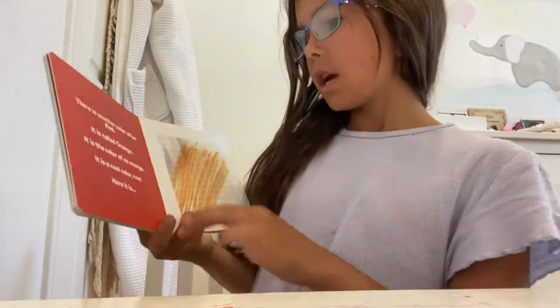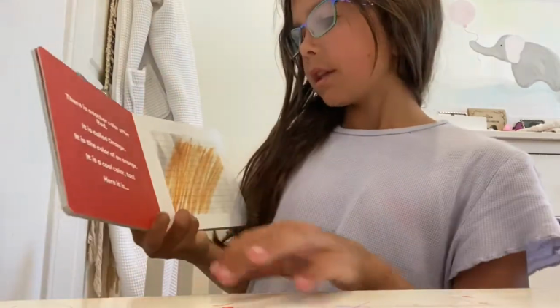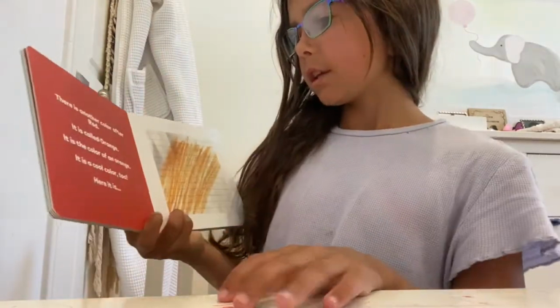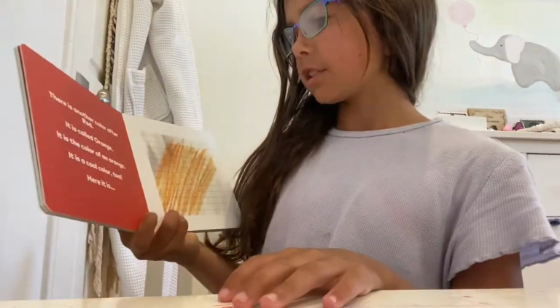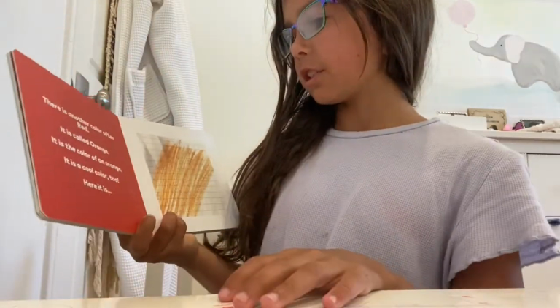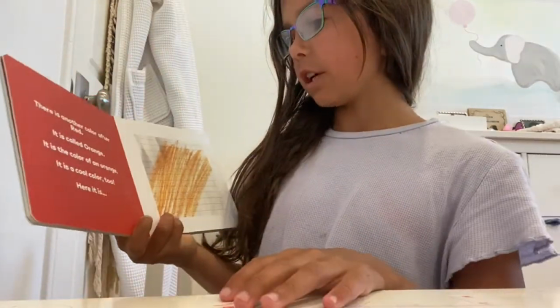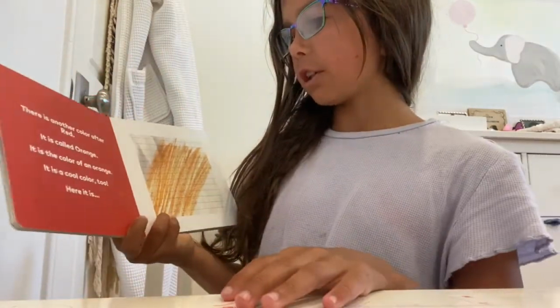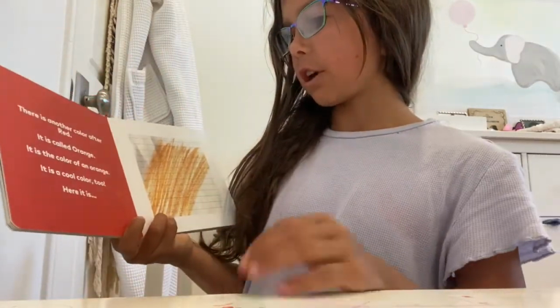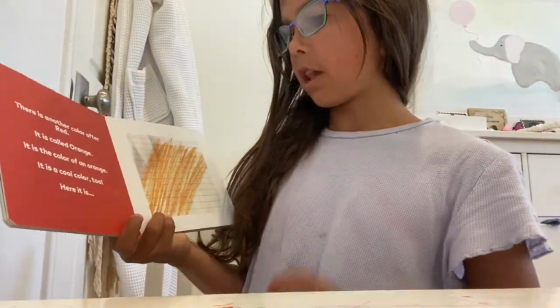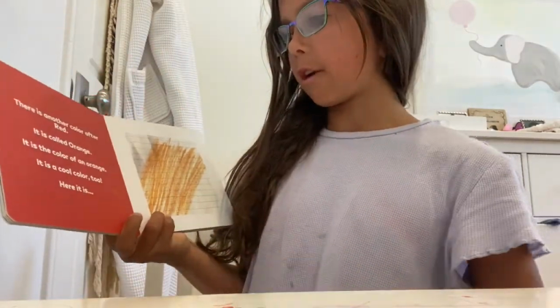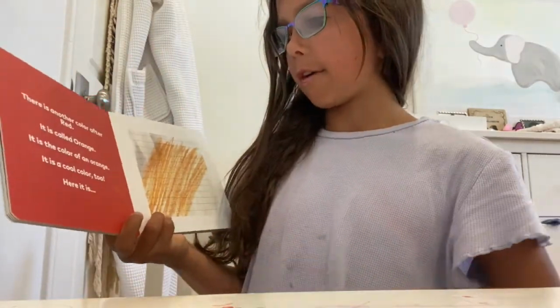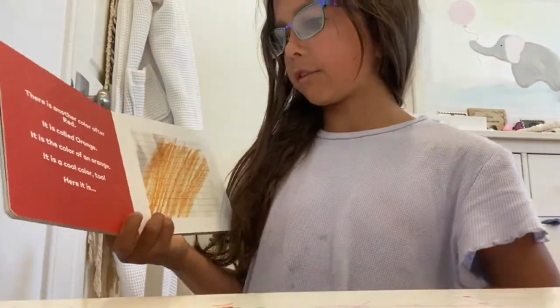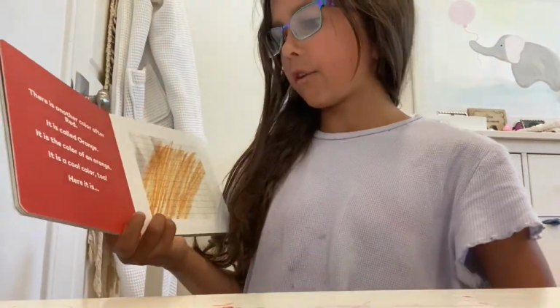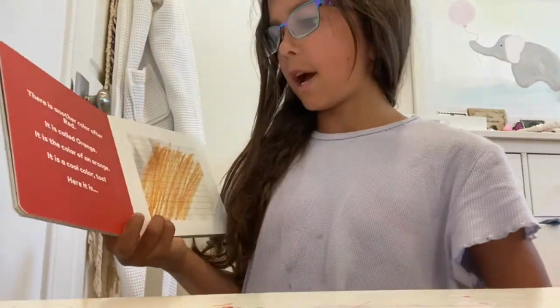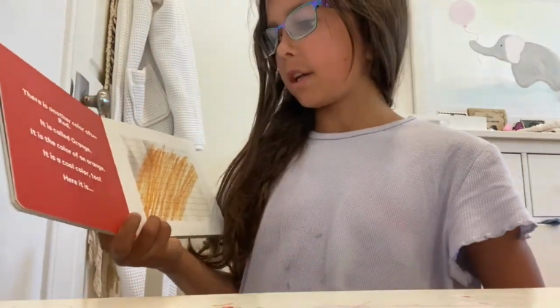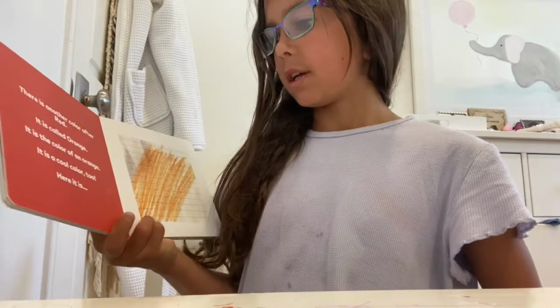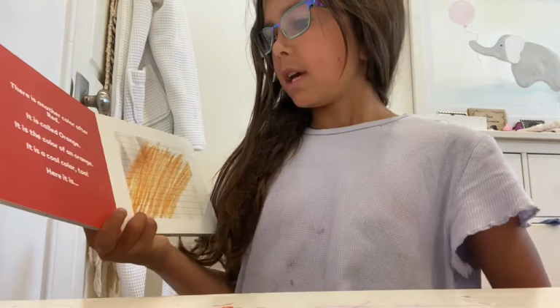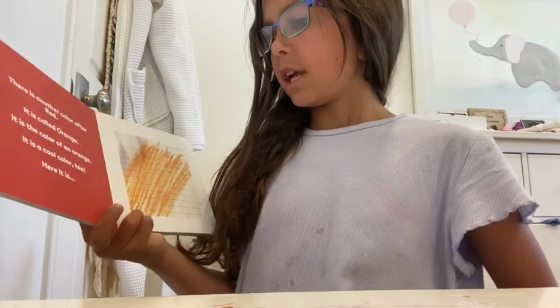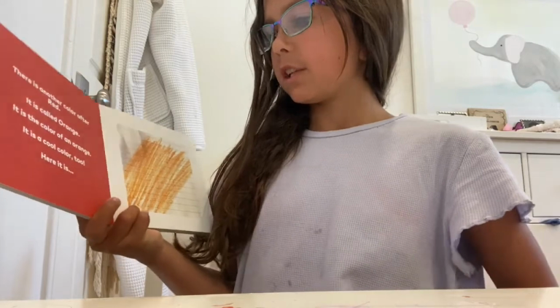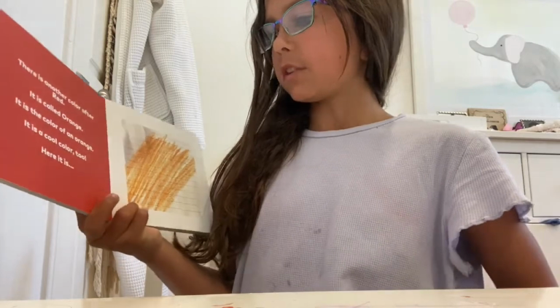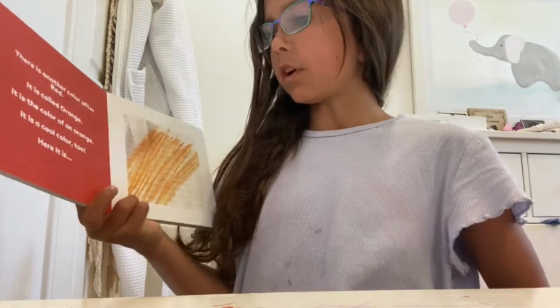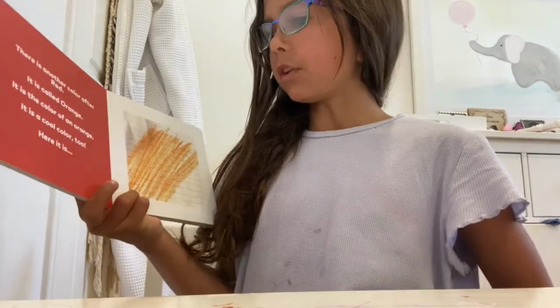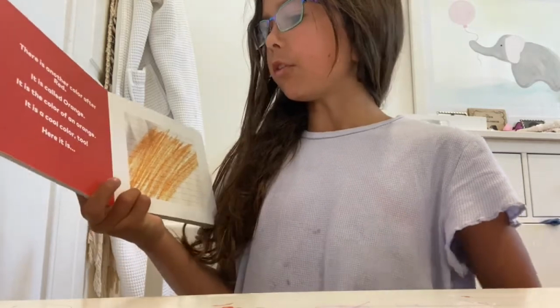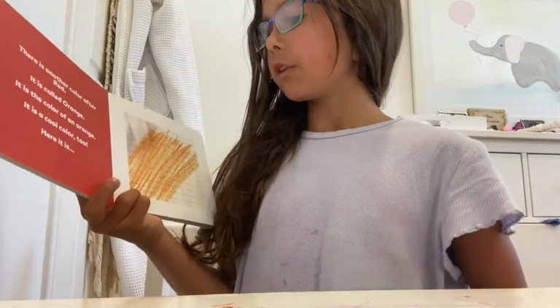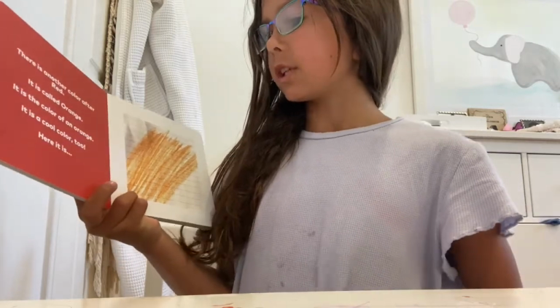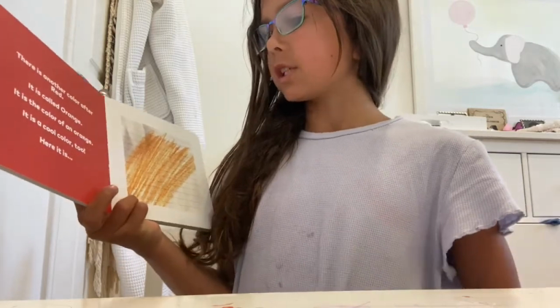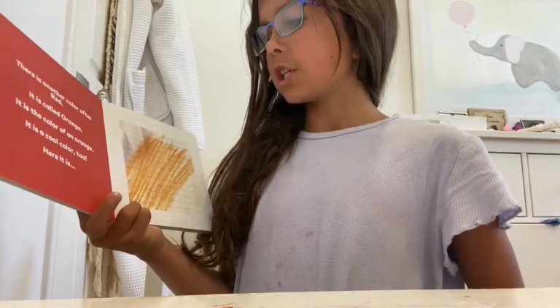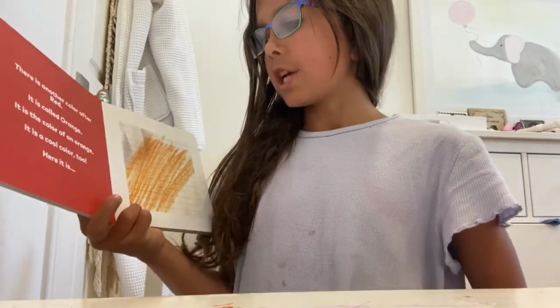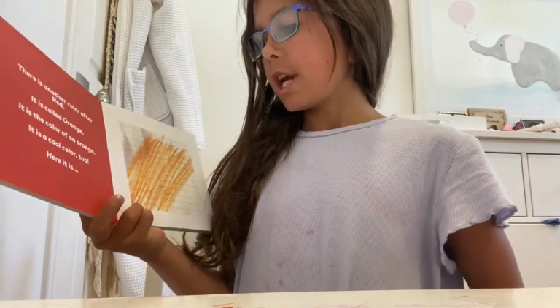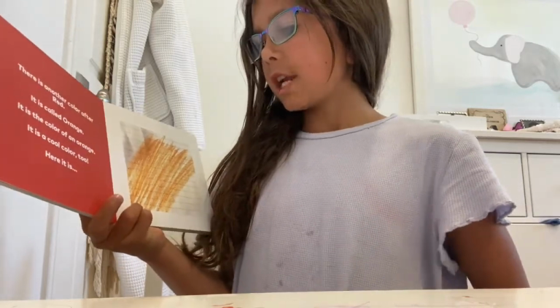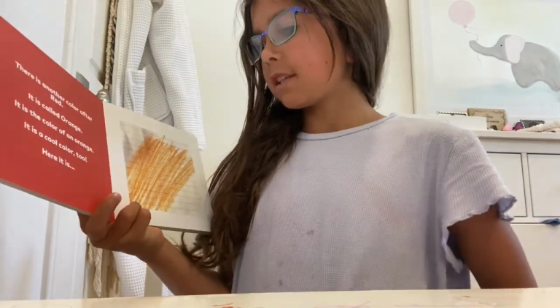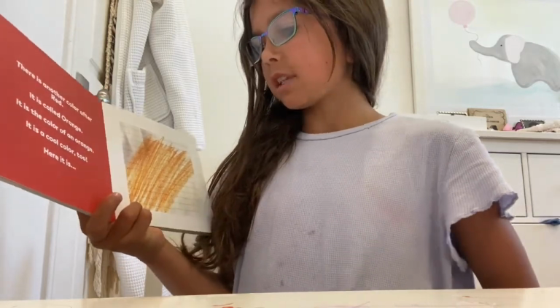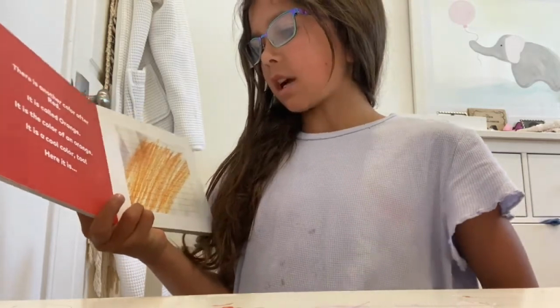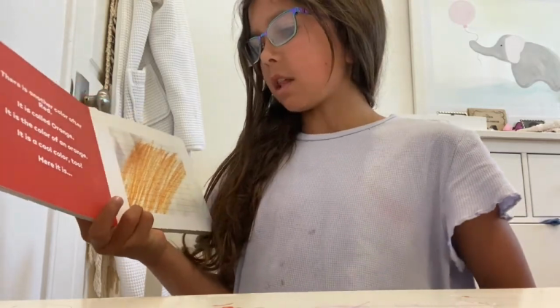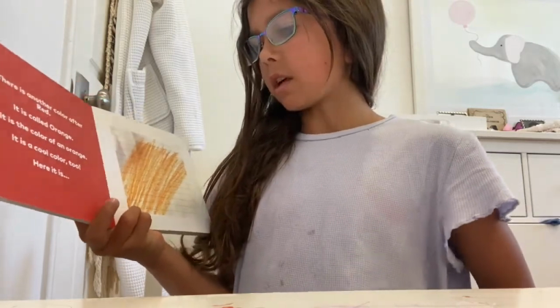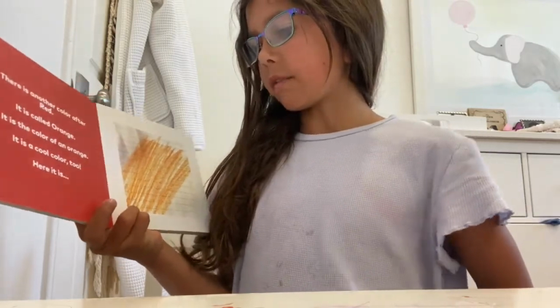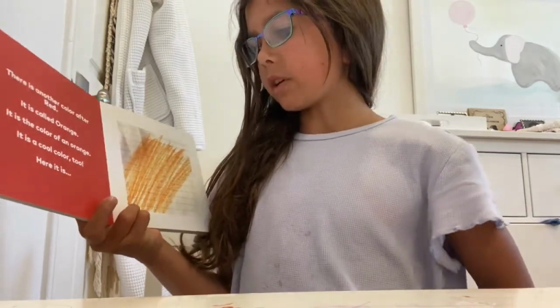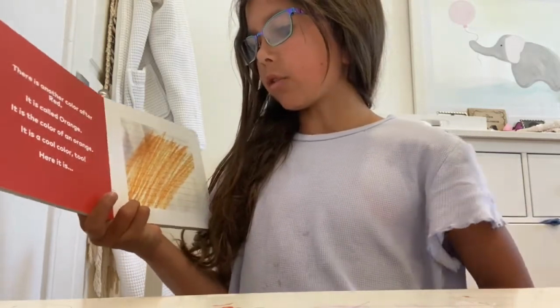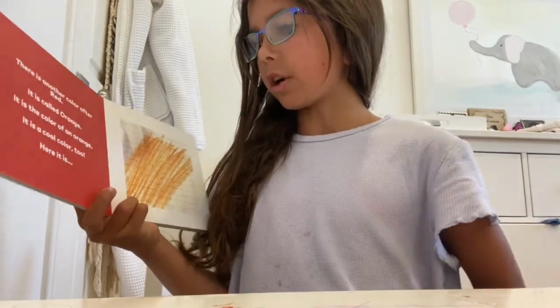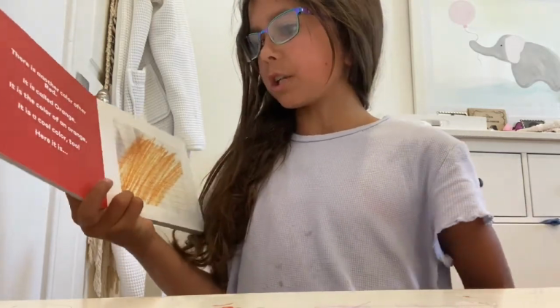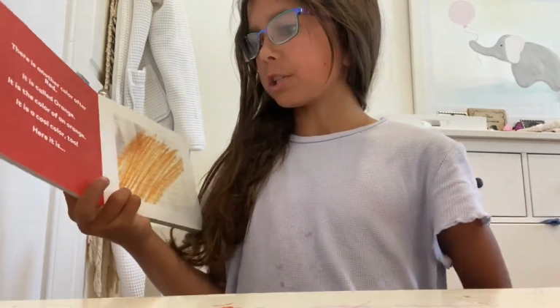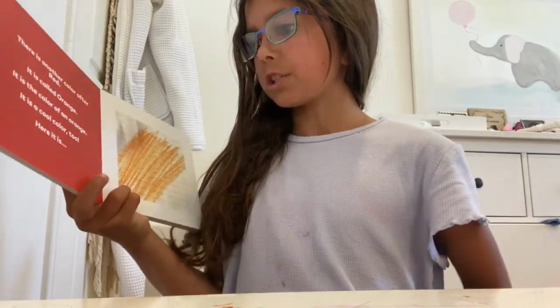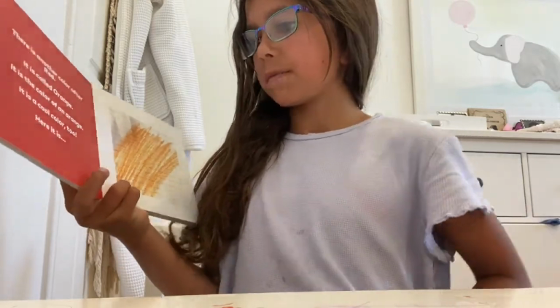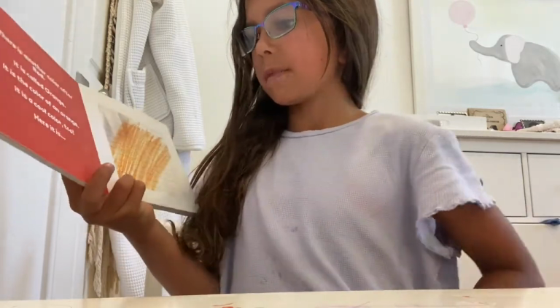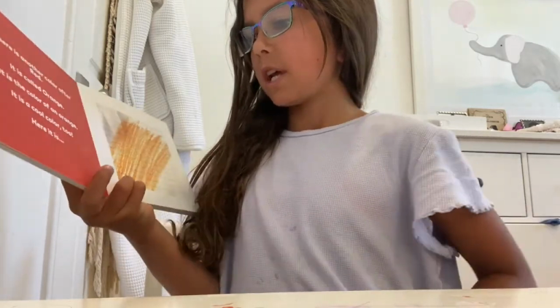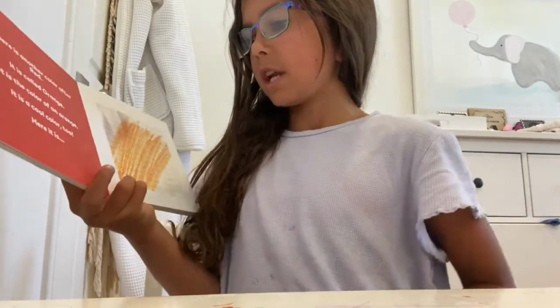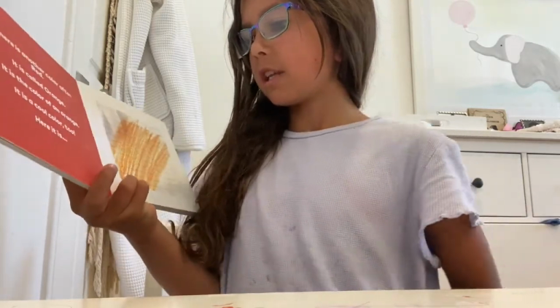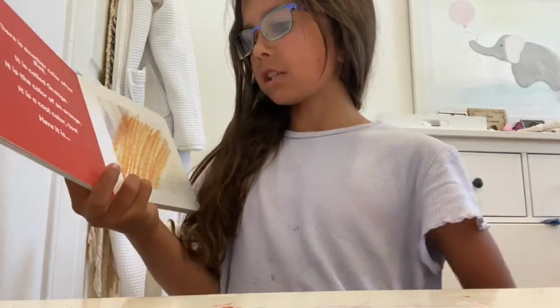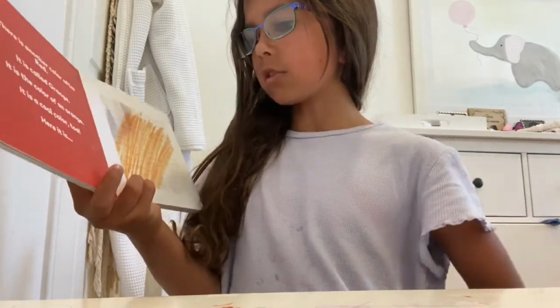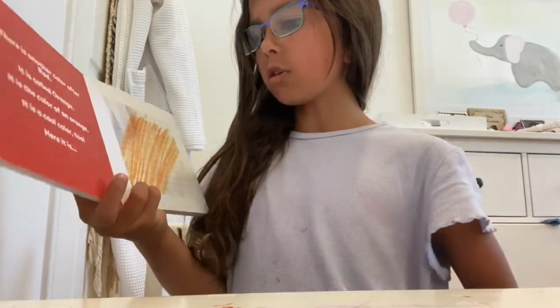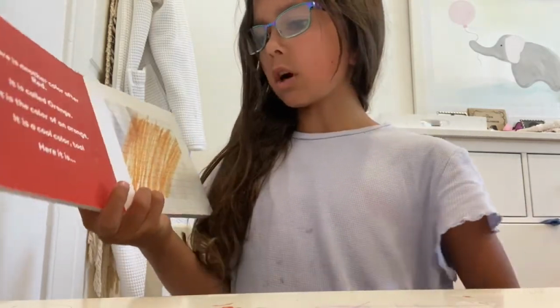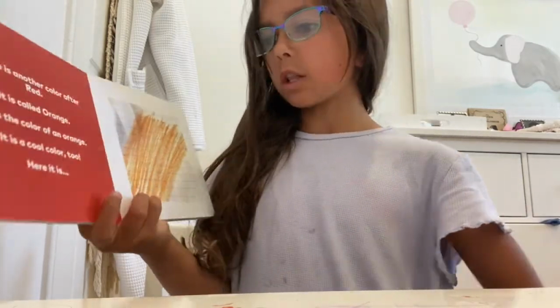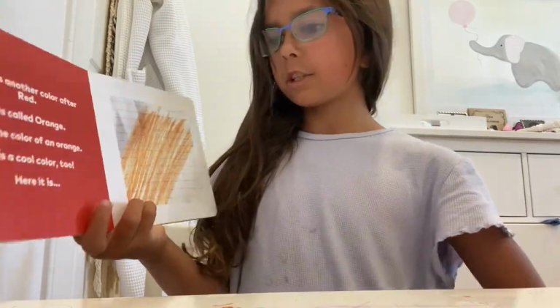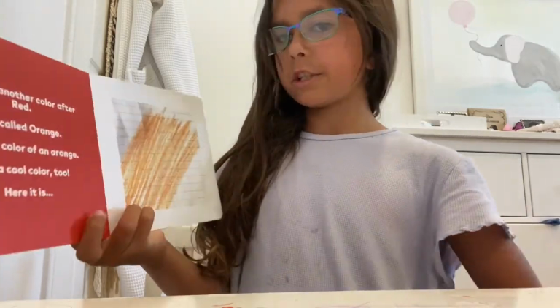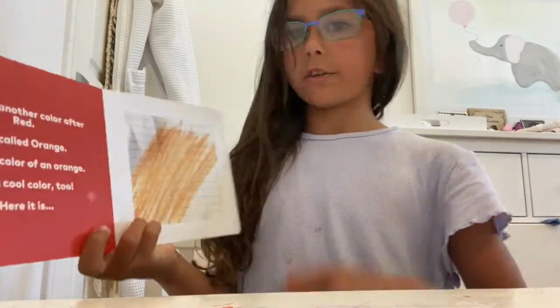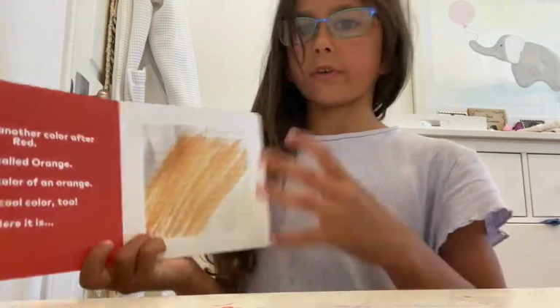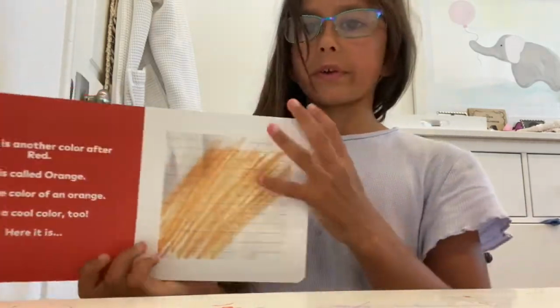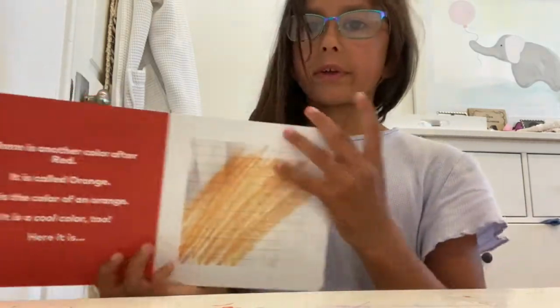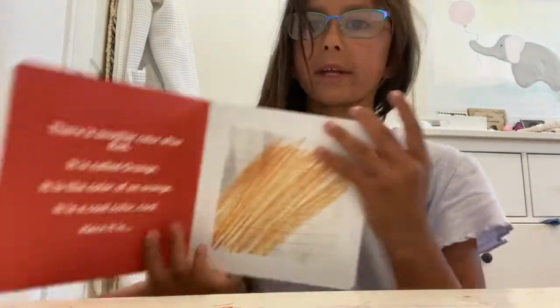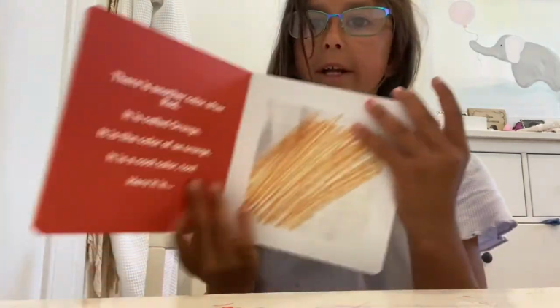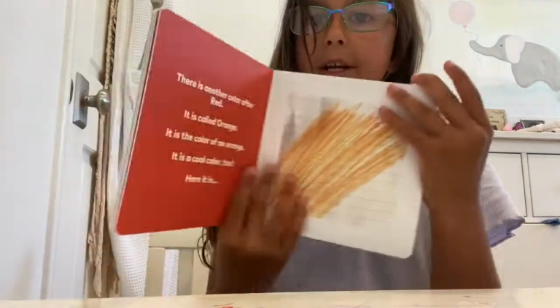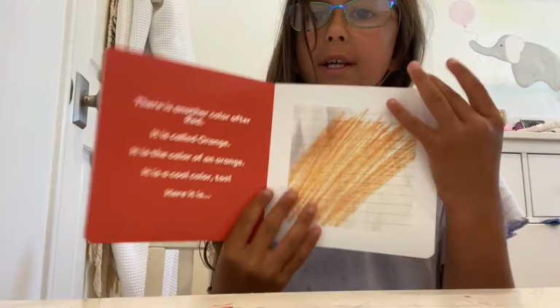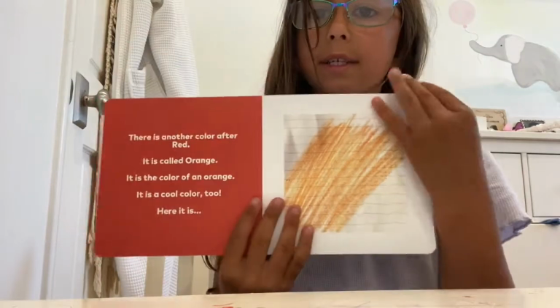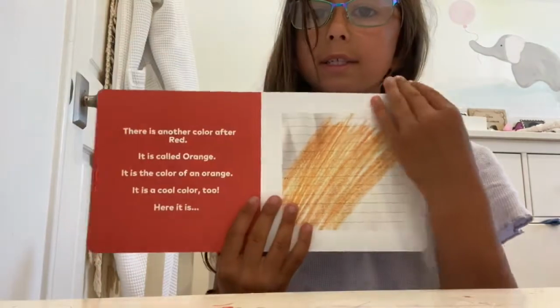There's another color after red. It is called orange. It is the color of an orange. It is a cool color too. Here it is.